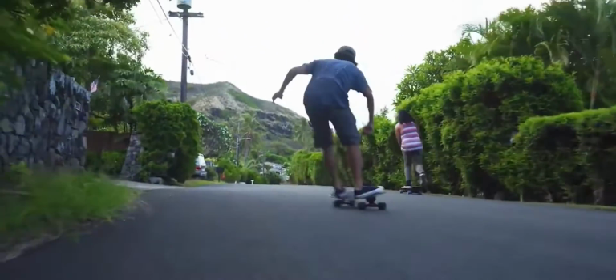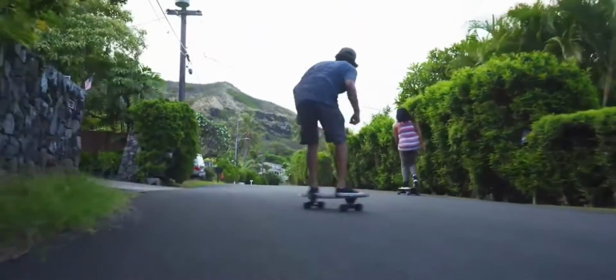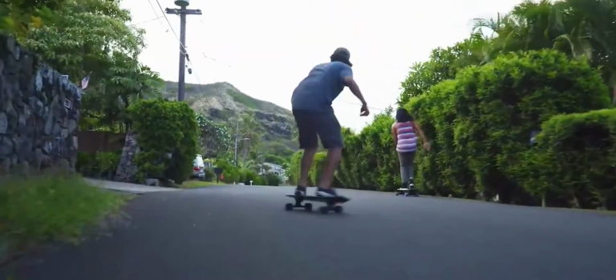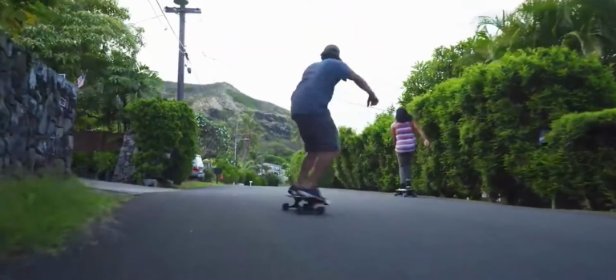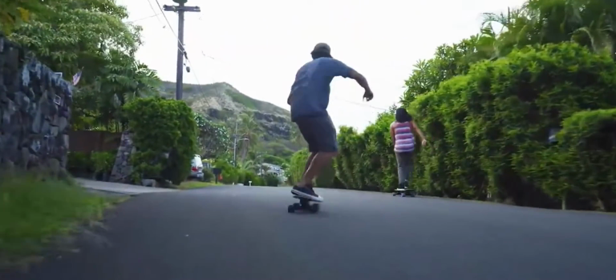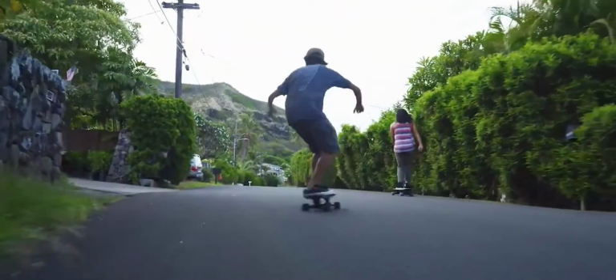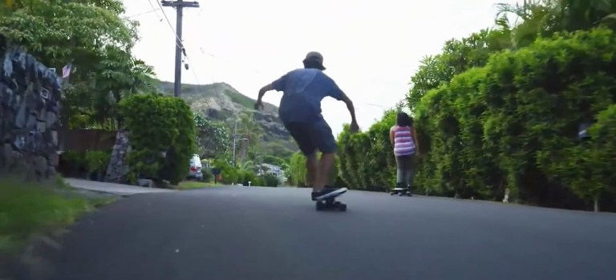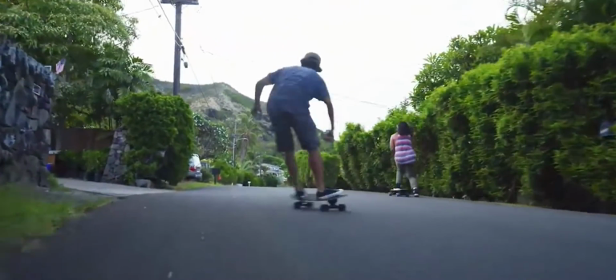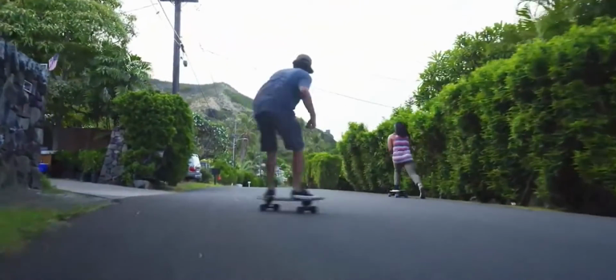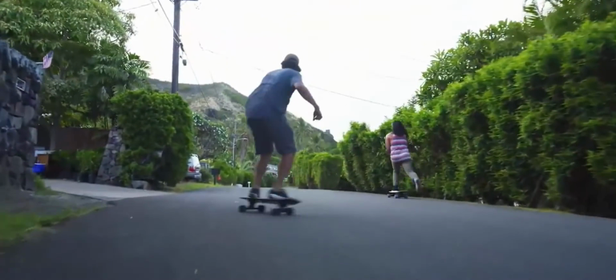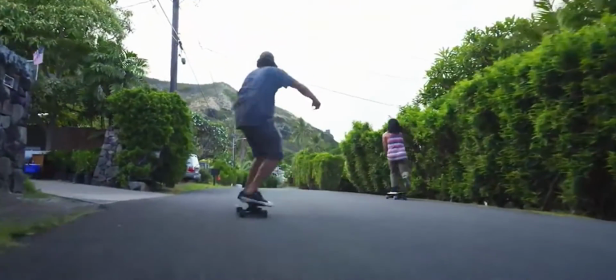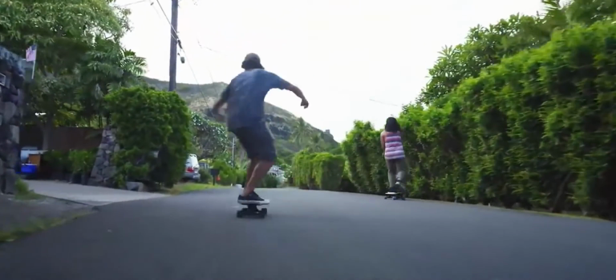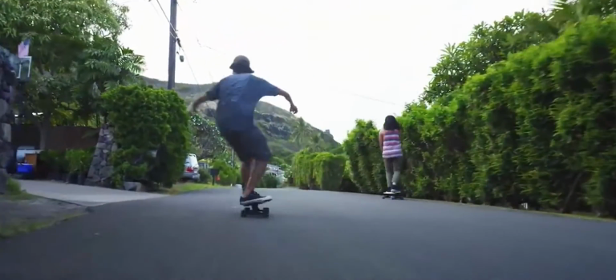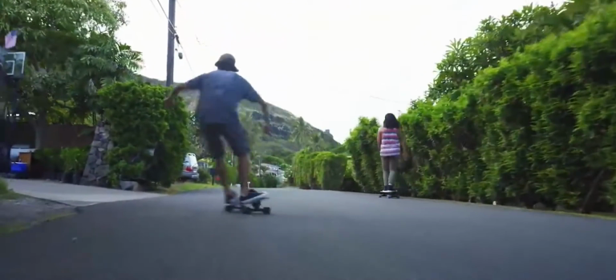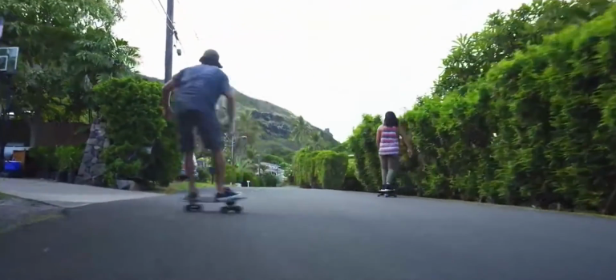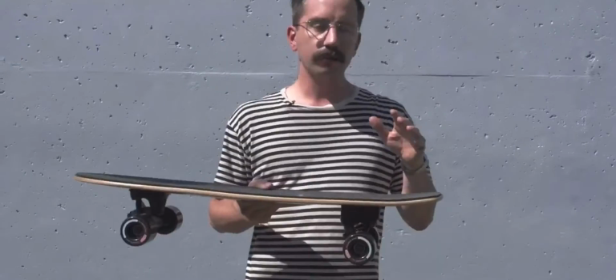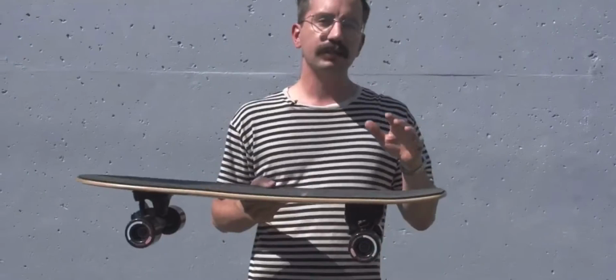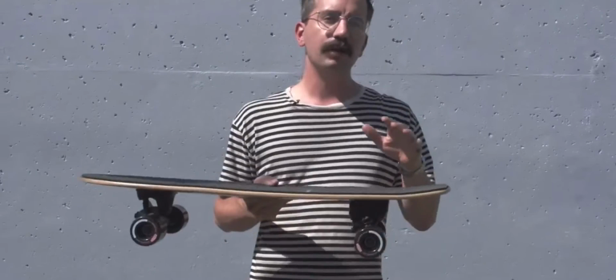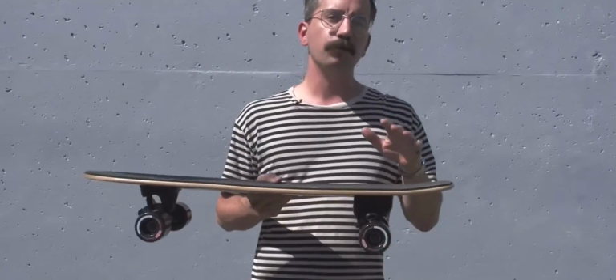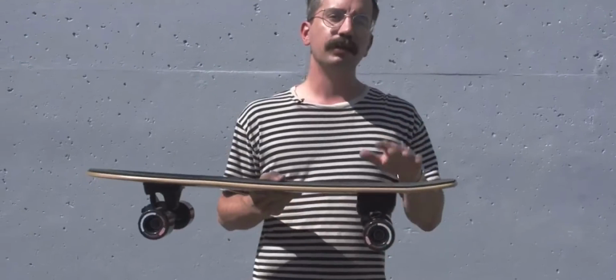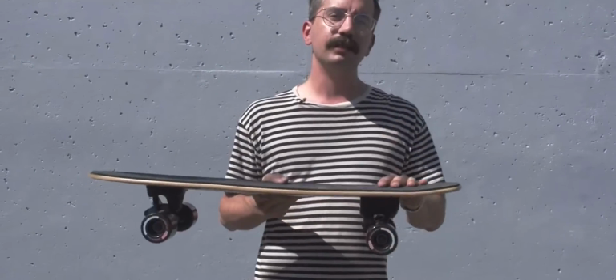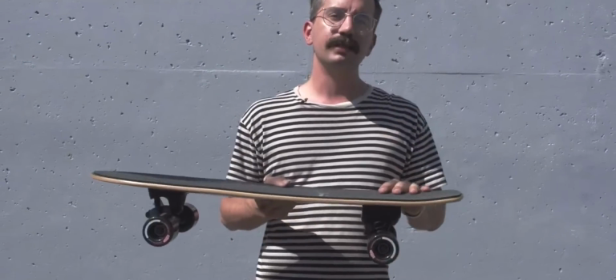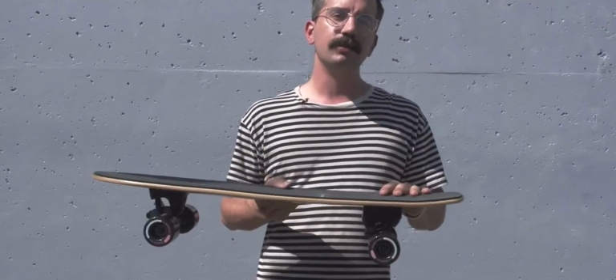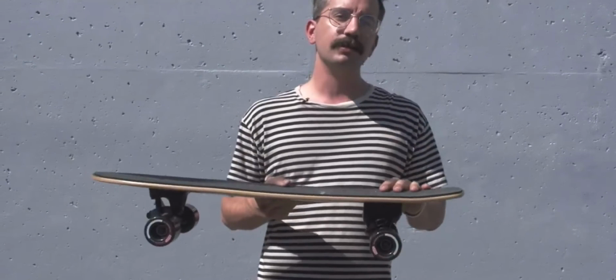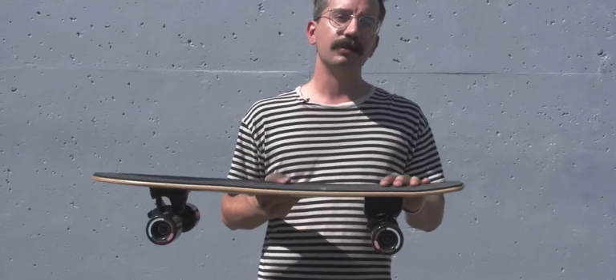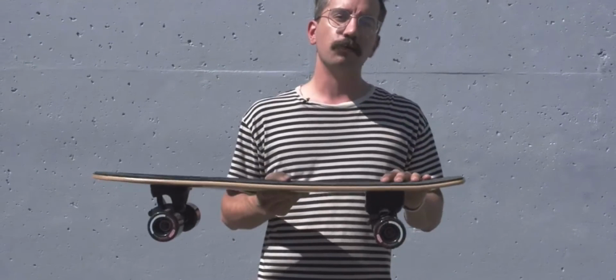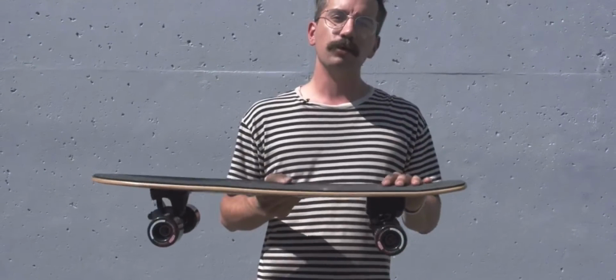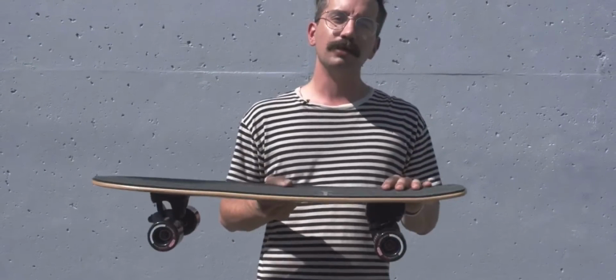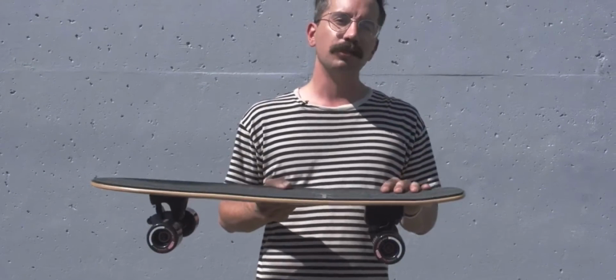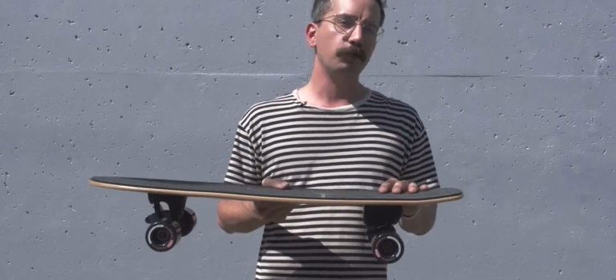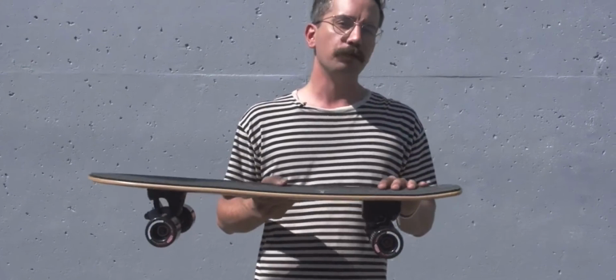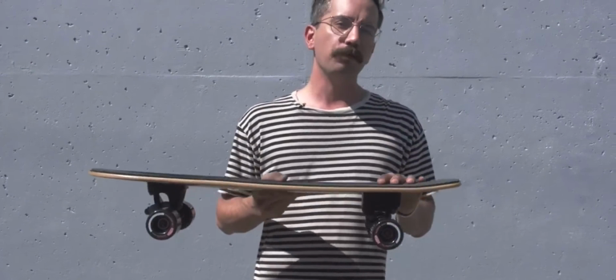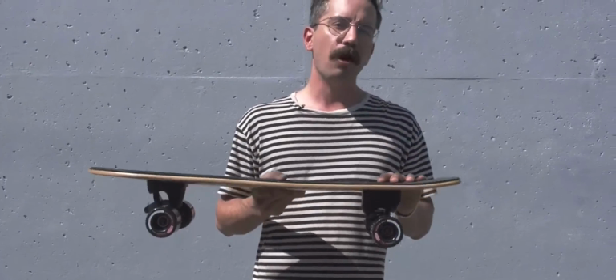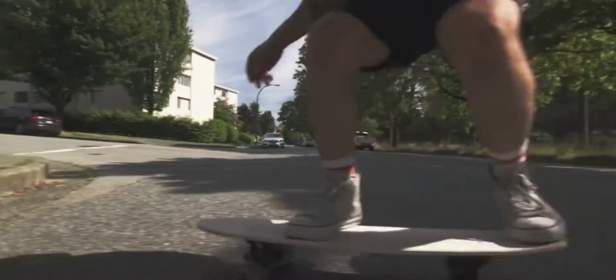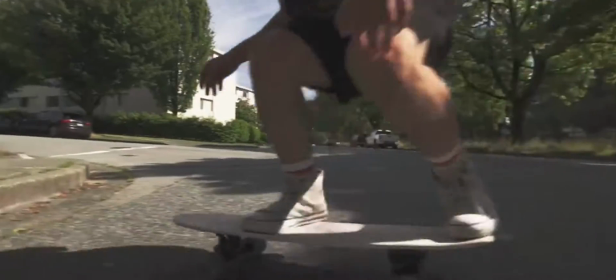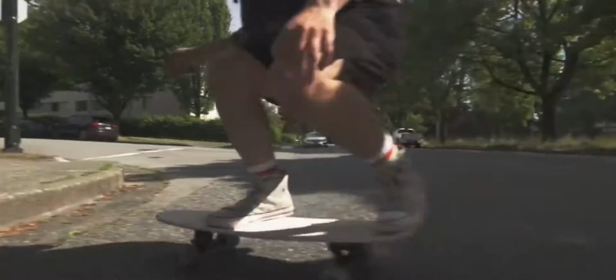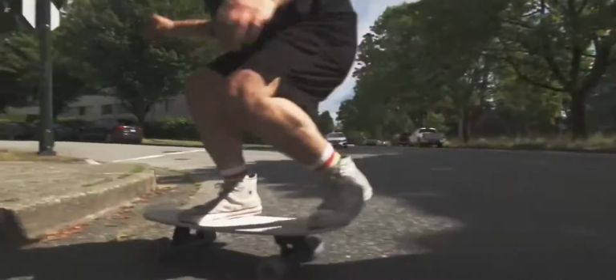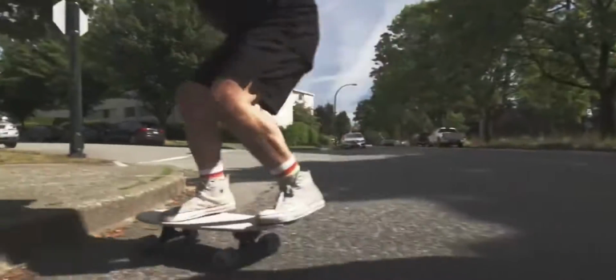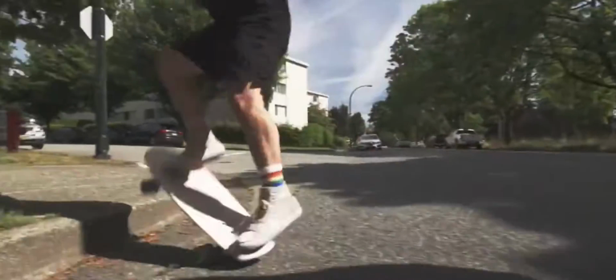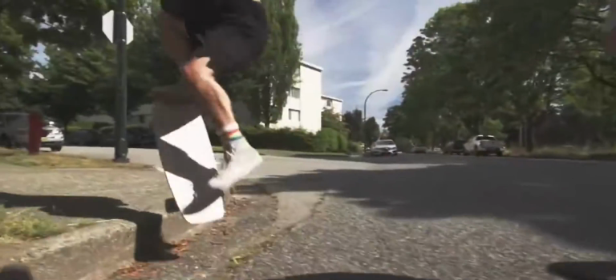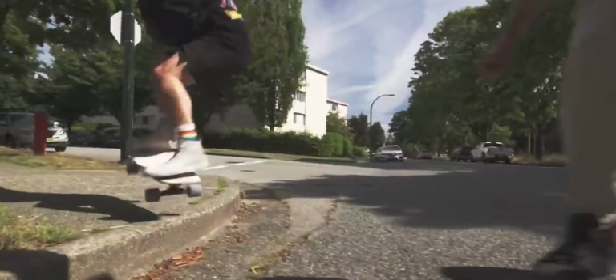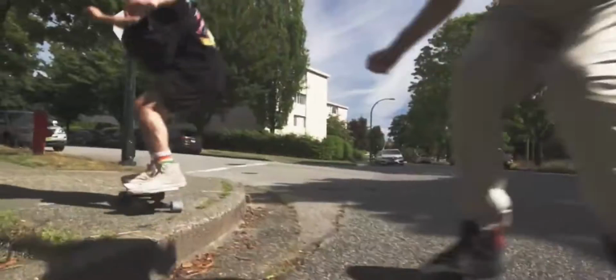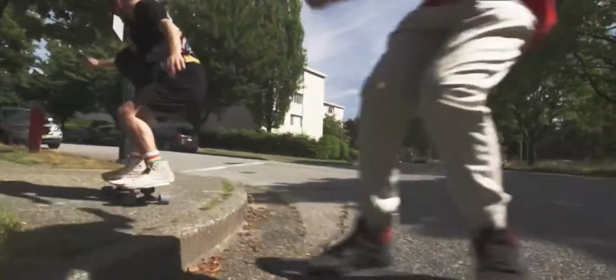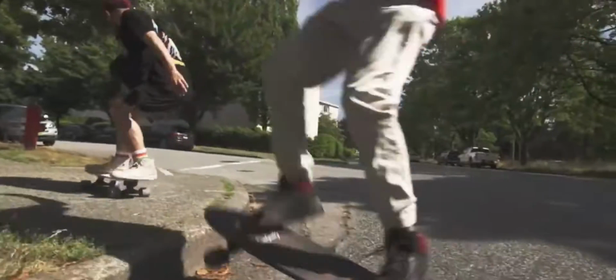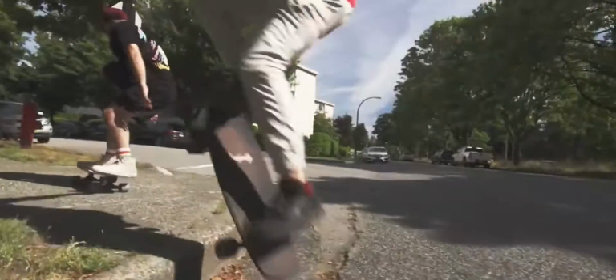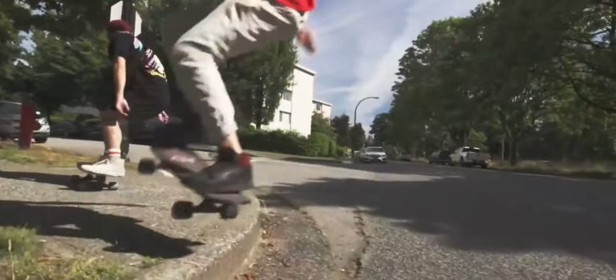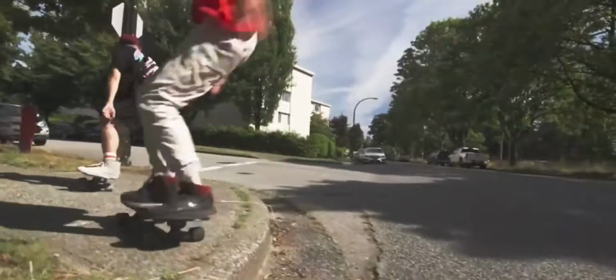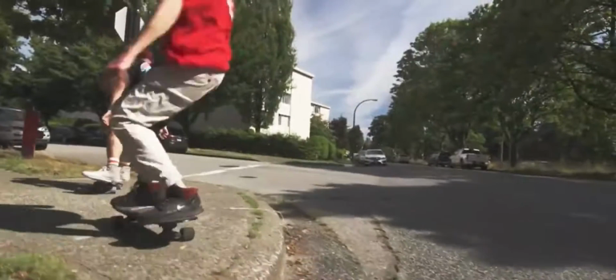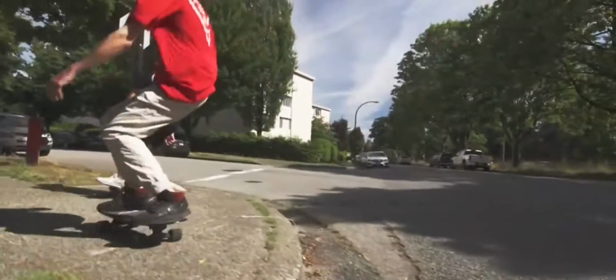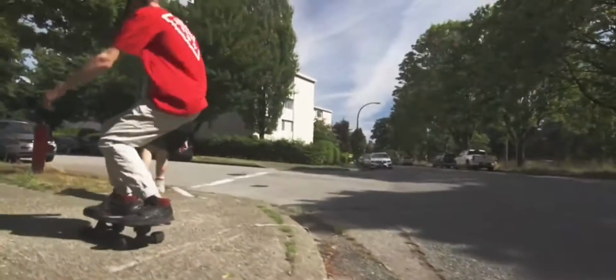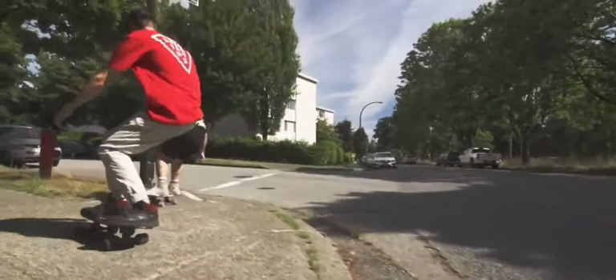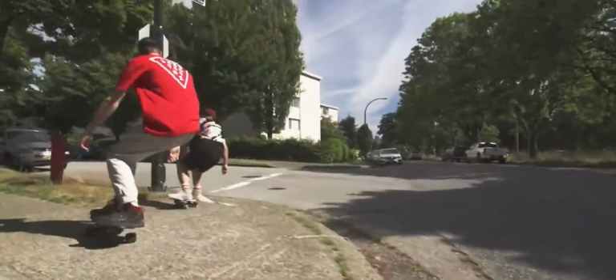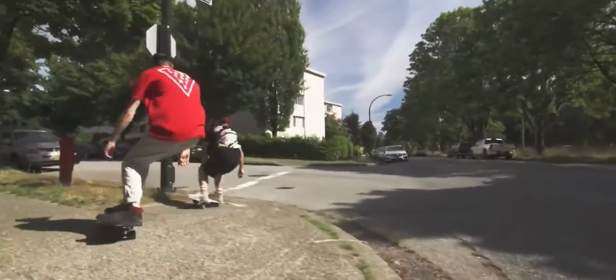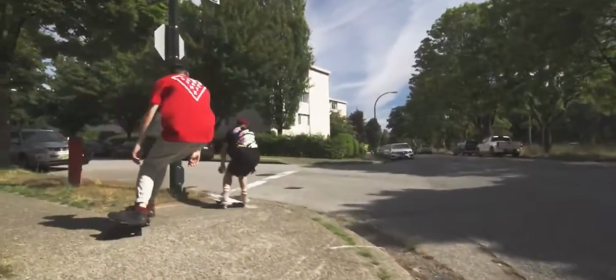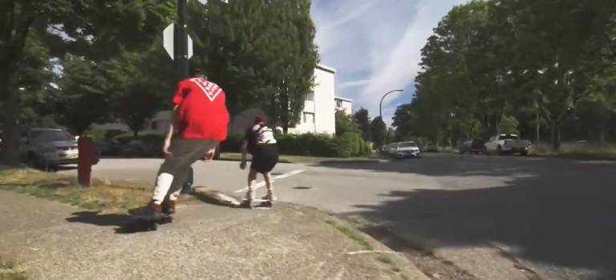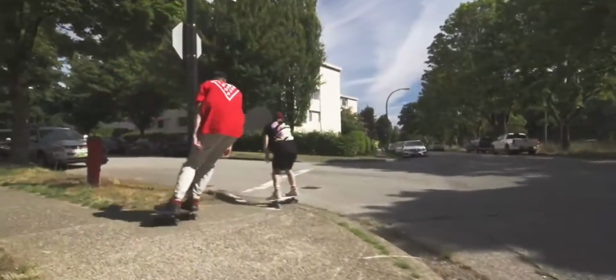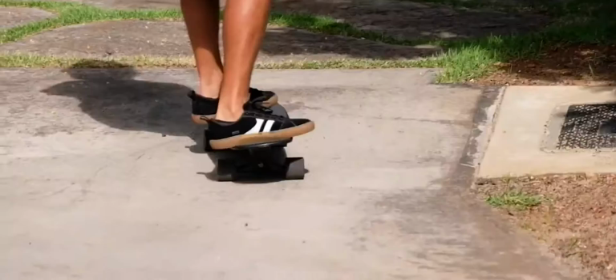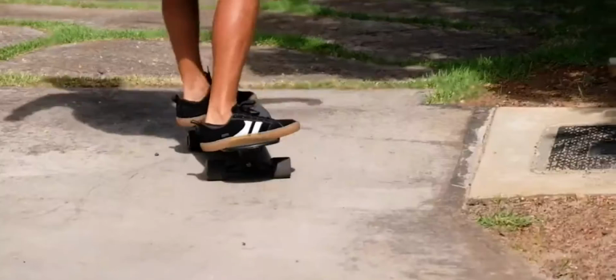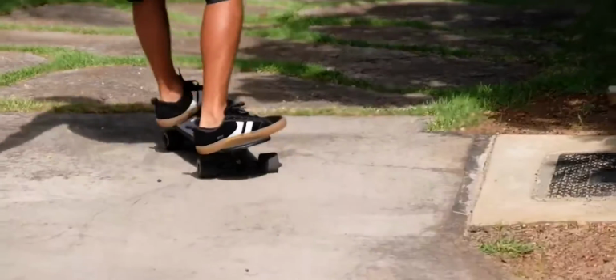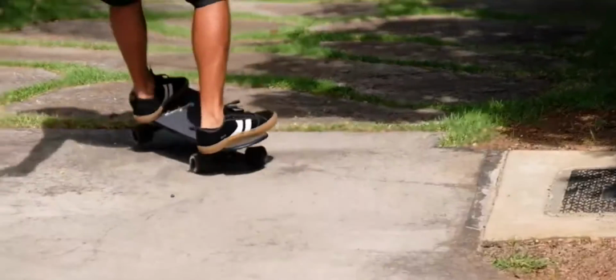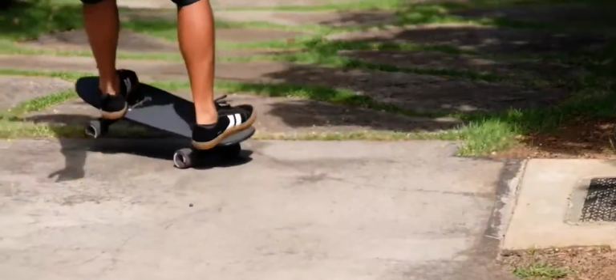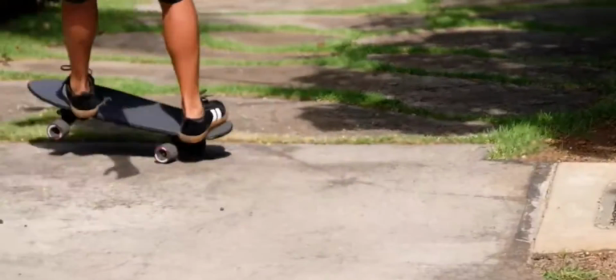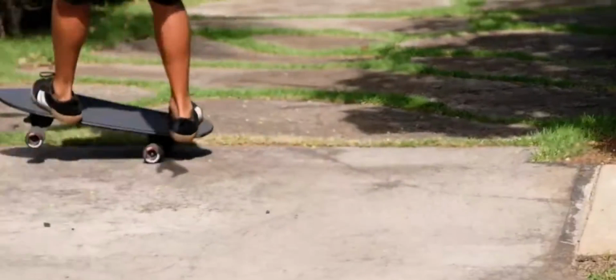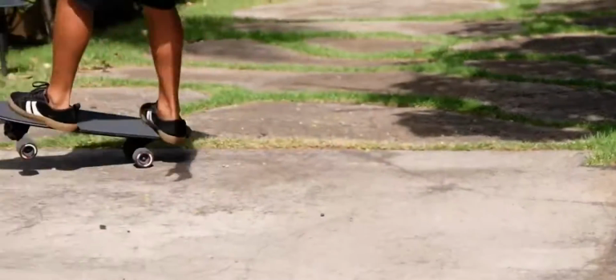In addition to that, all models come with kicktails that work. You can pop them, you can slash them, you can ride them like a skateboard while you carve hard.